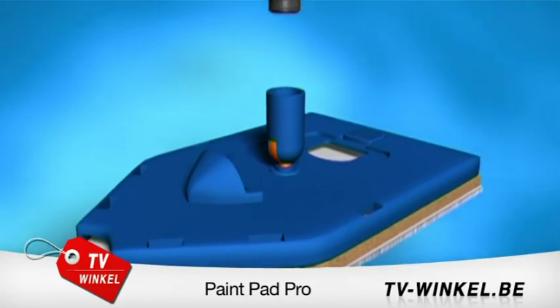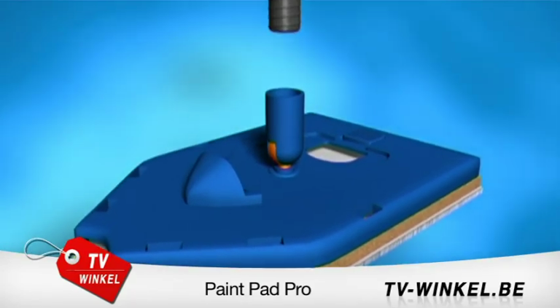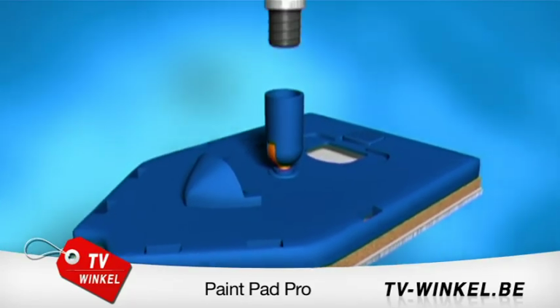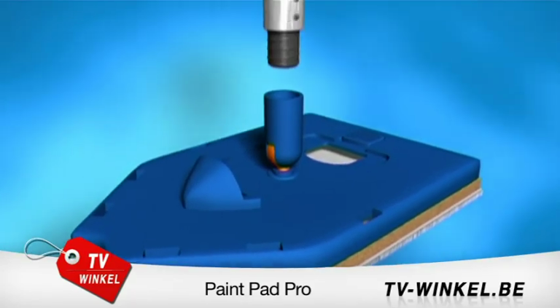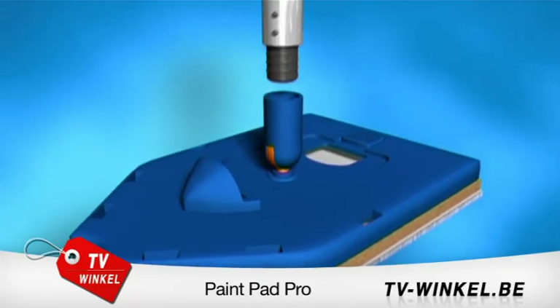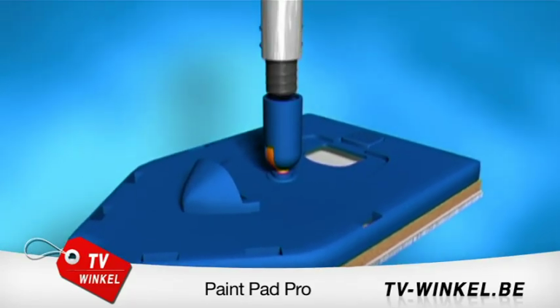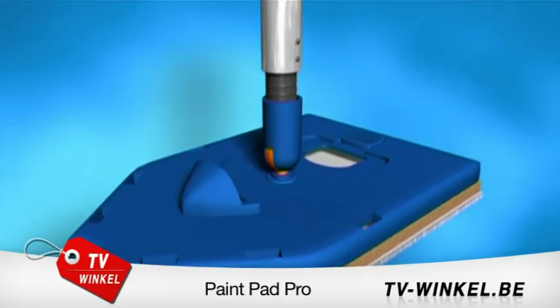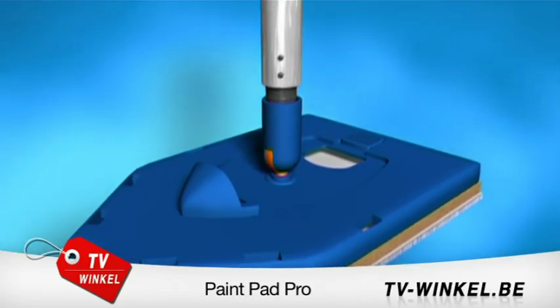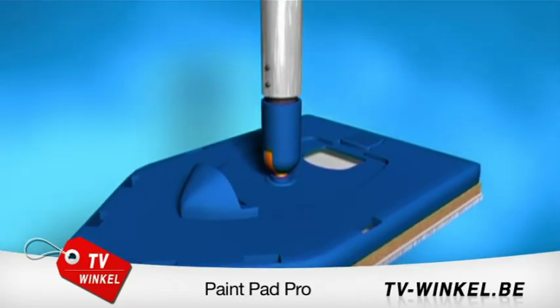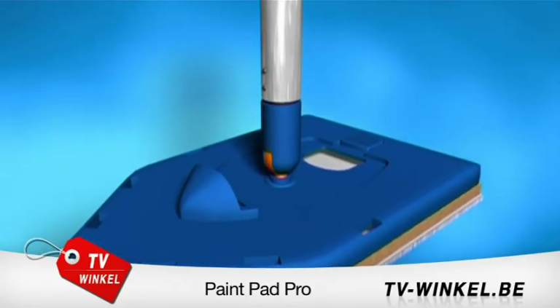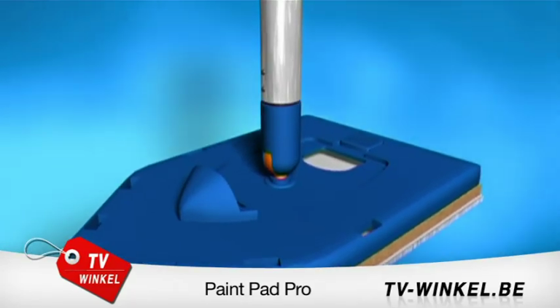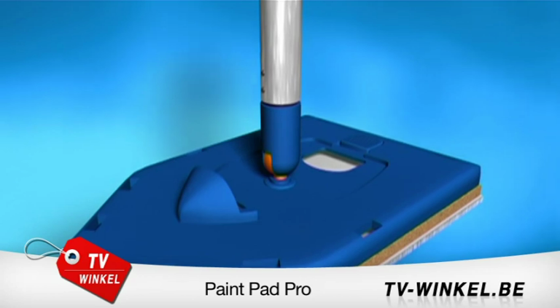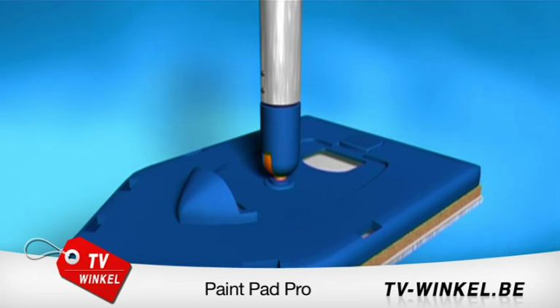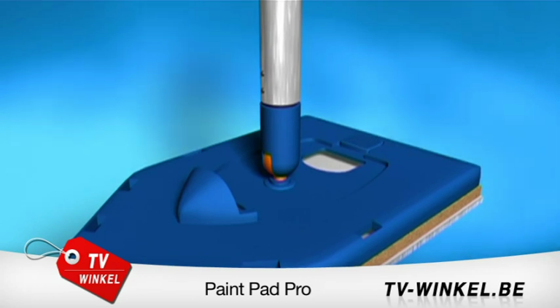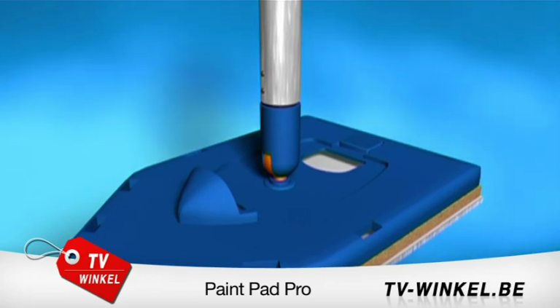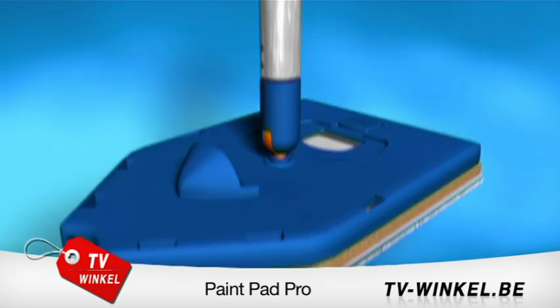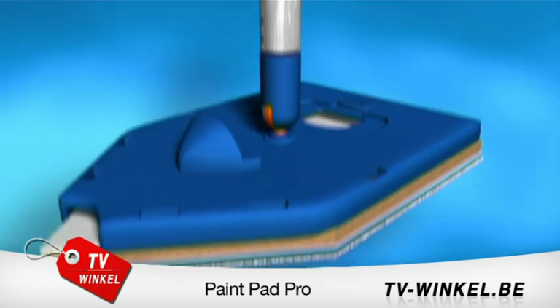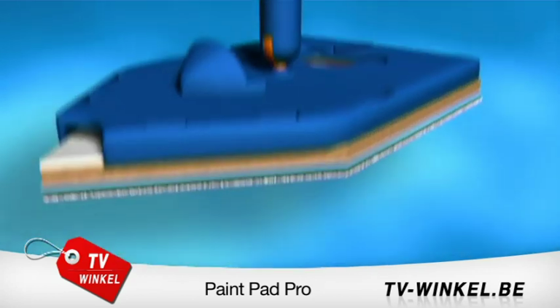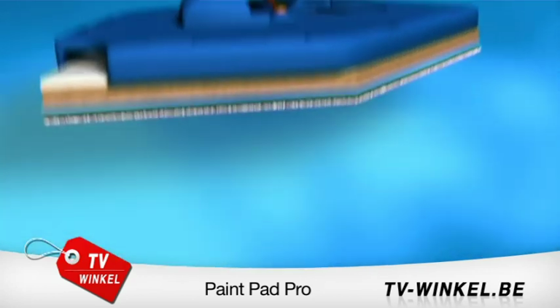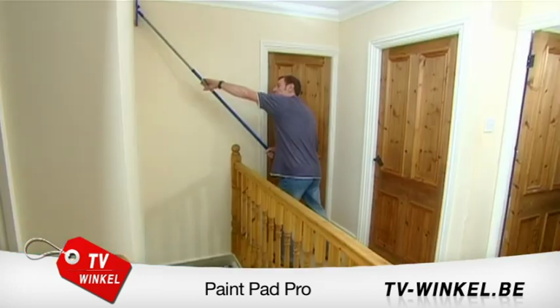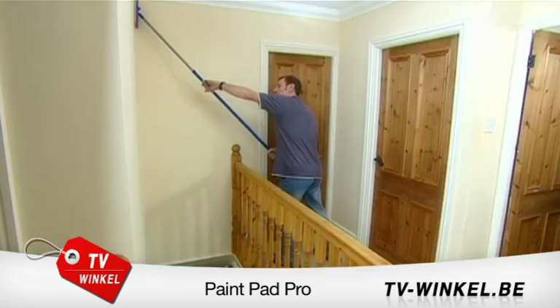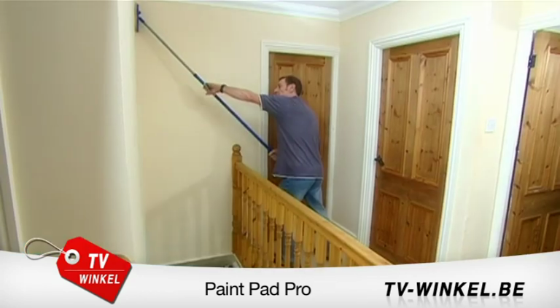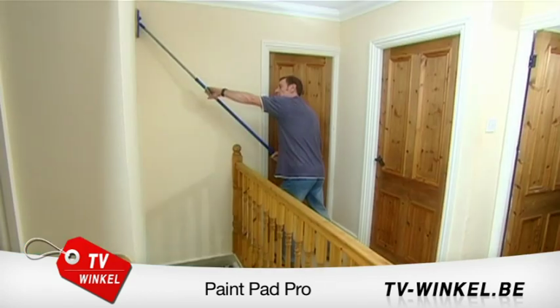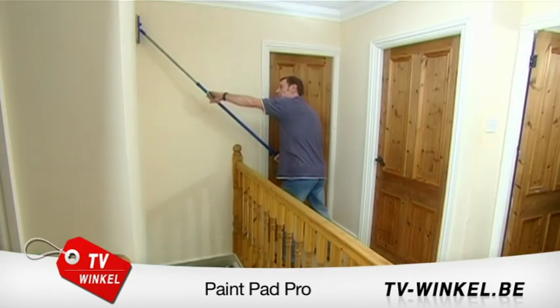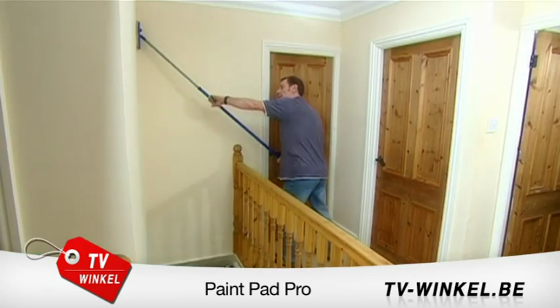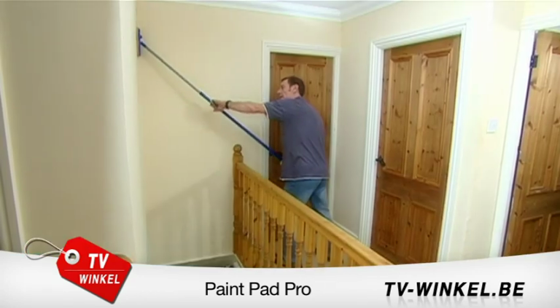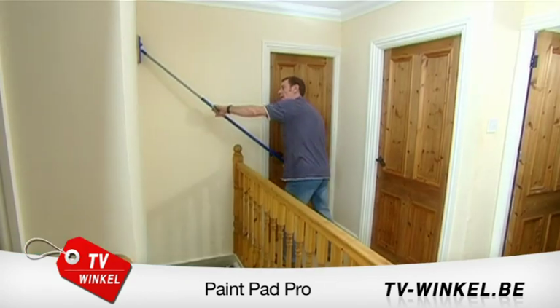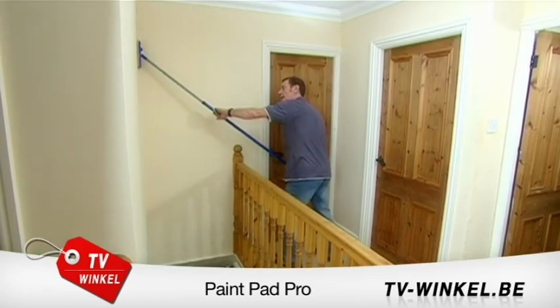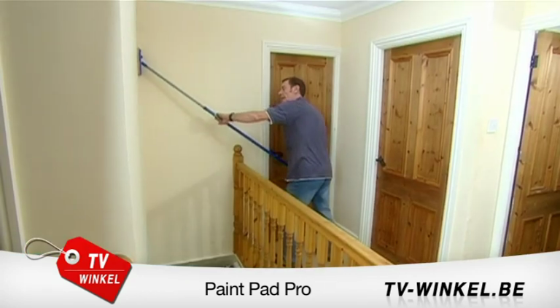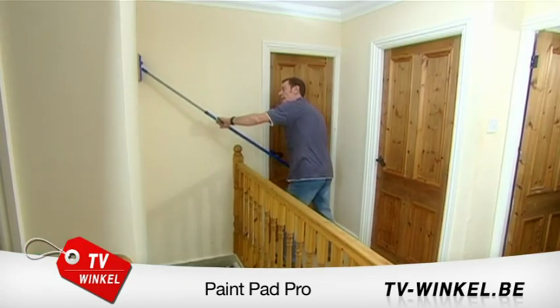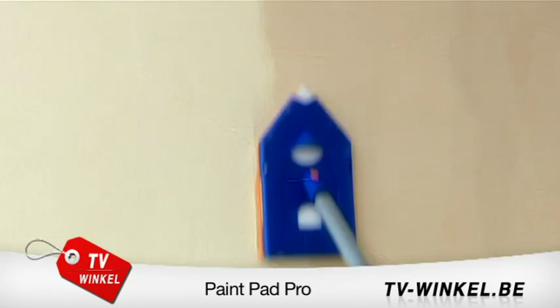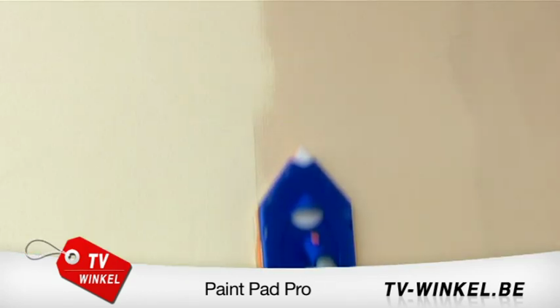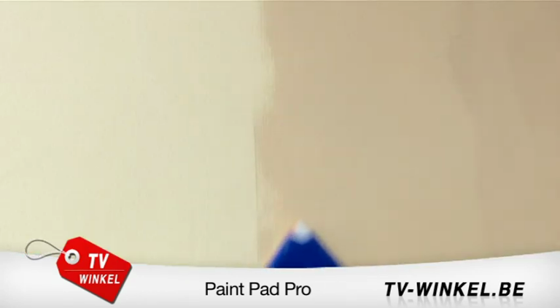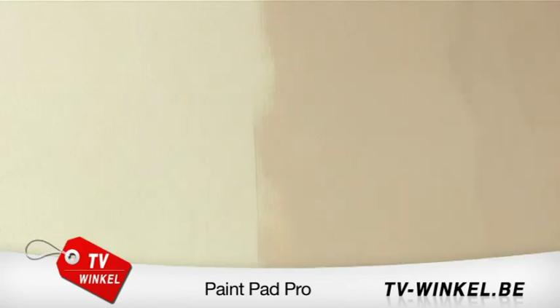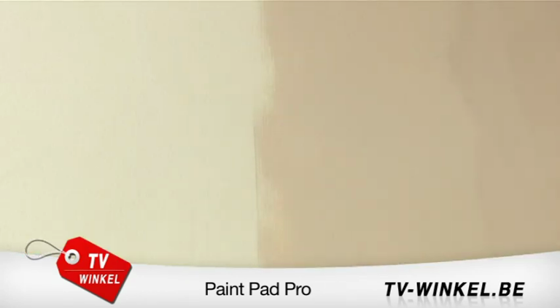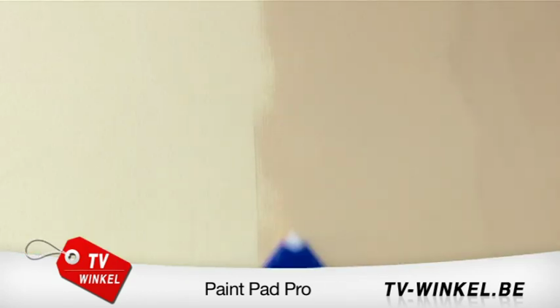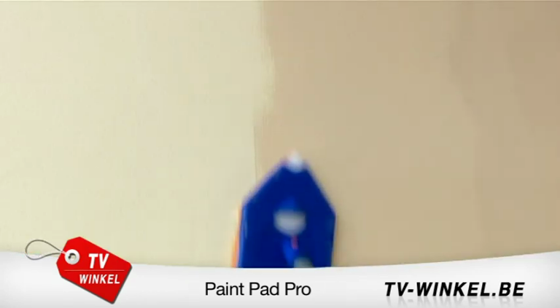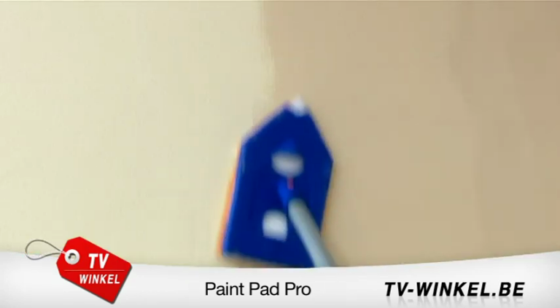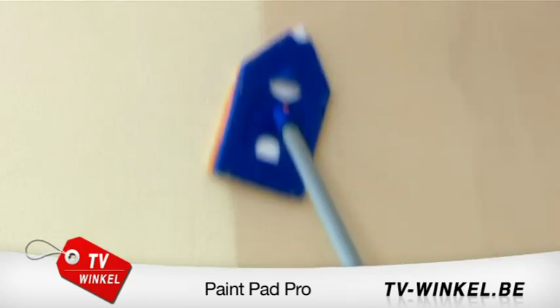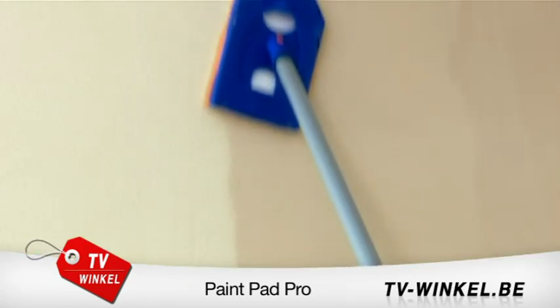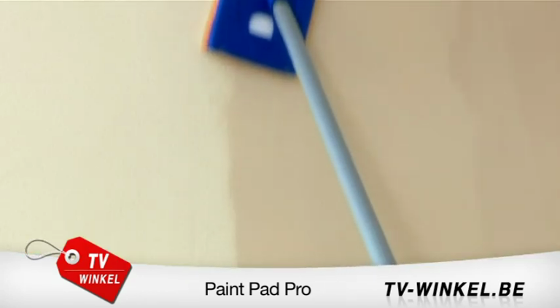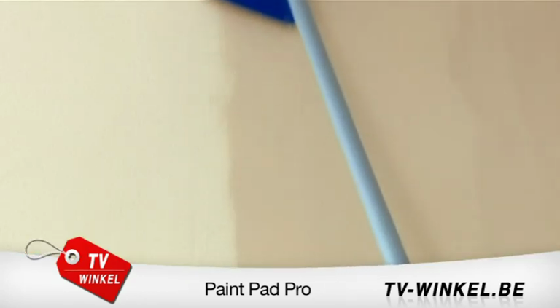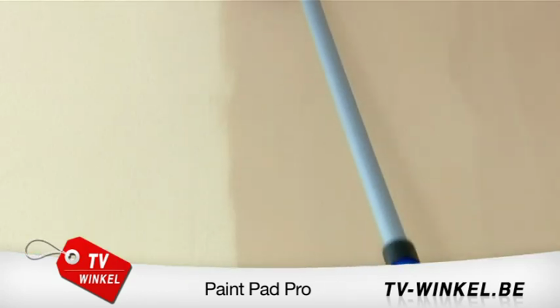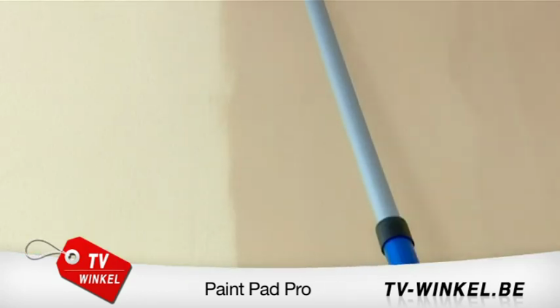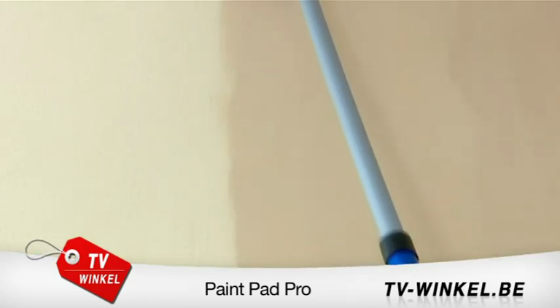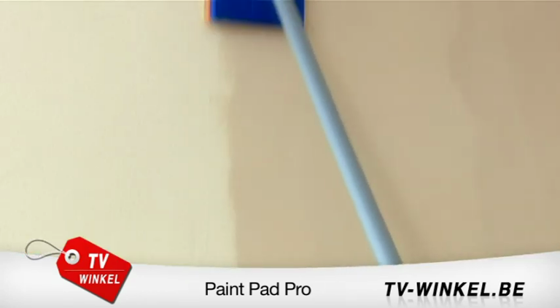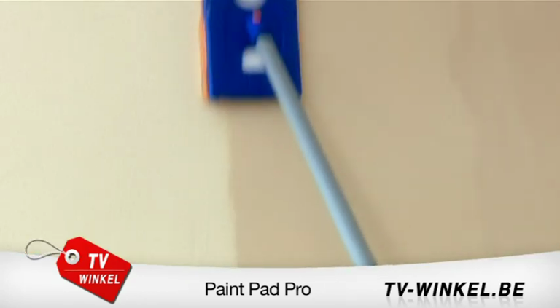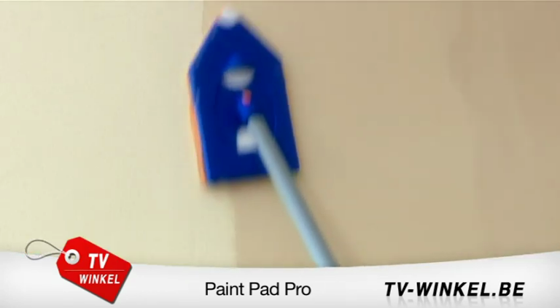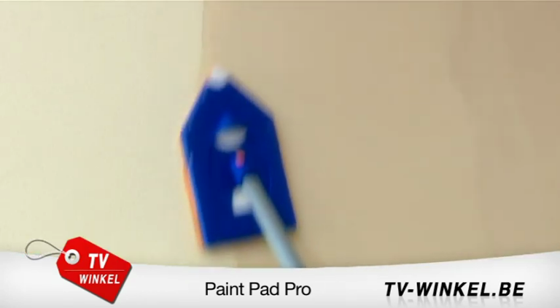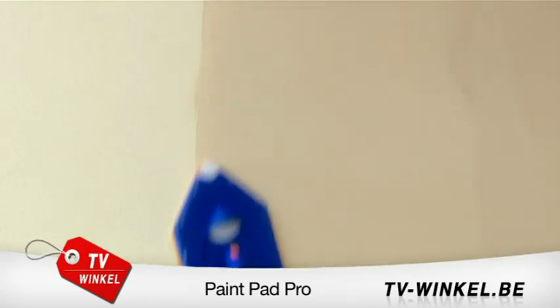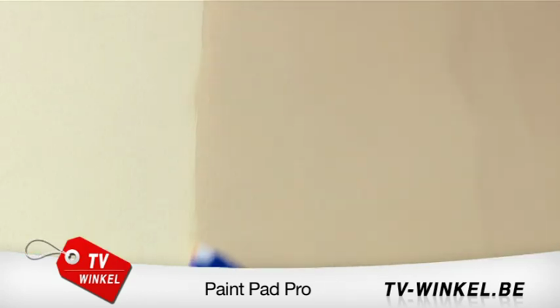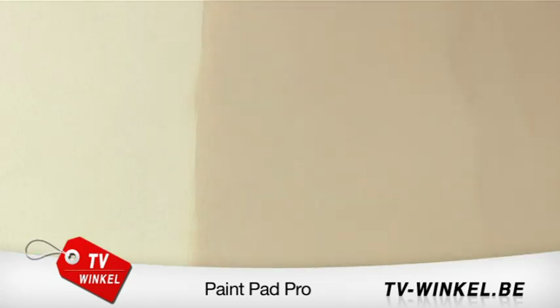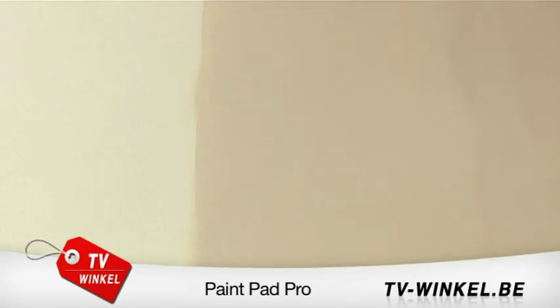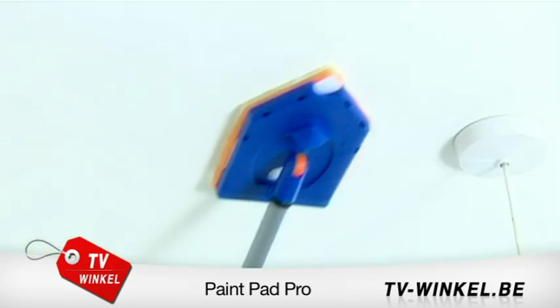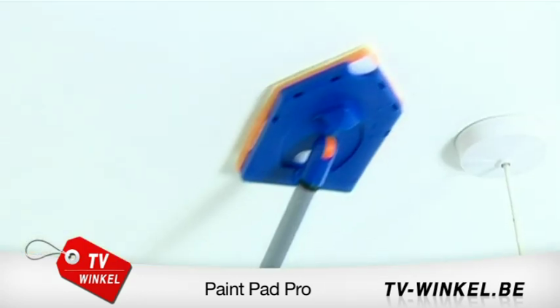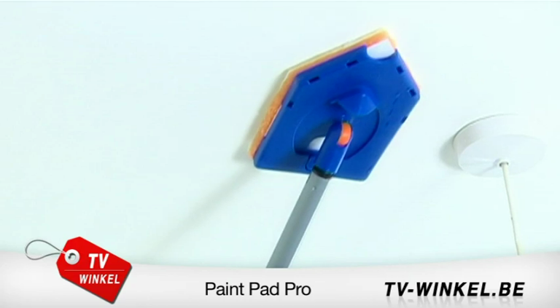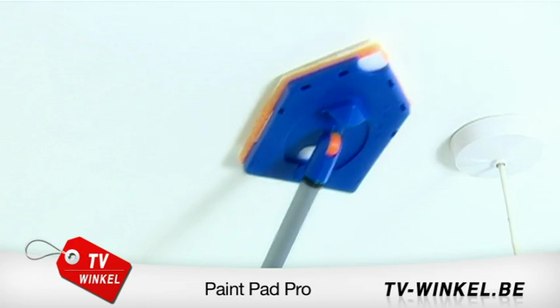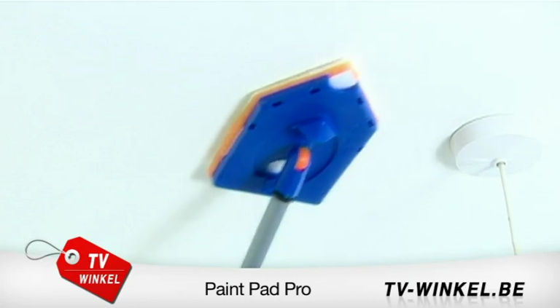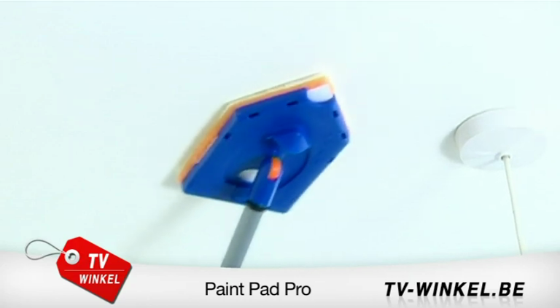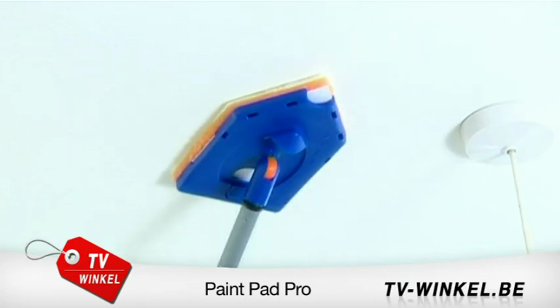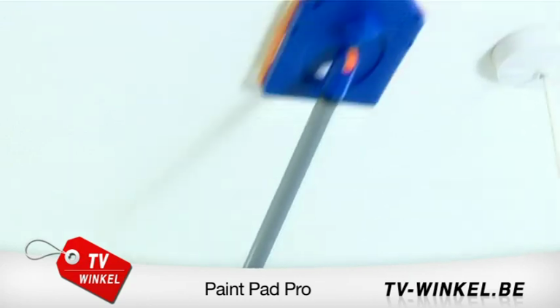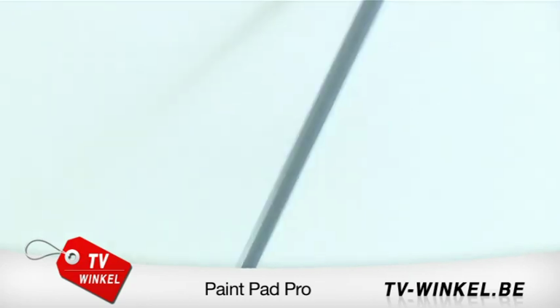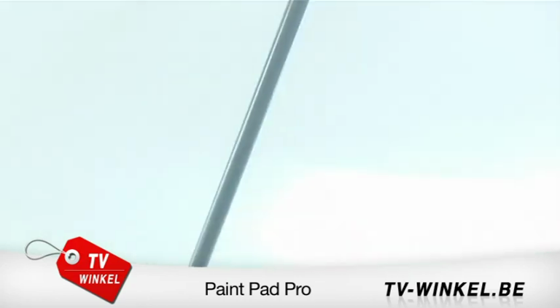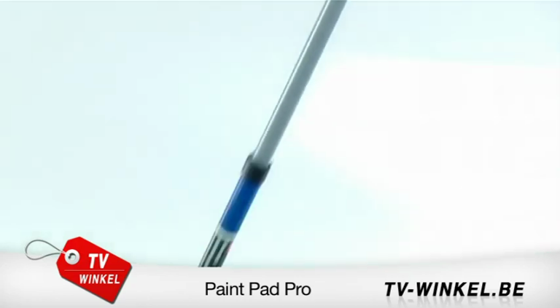Unclip the handle and attach a pole. Now you can get to all those hard to reach places with a smooth professional finish — no ladders, no splatters.